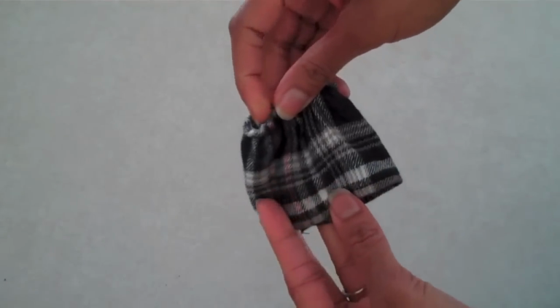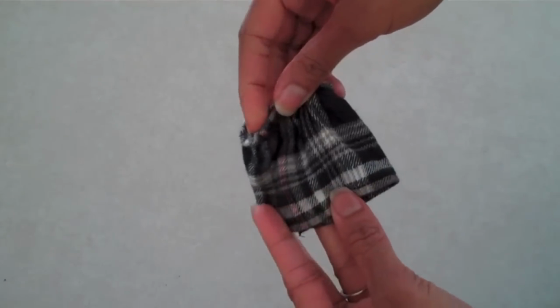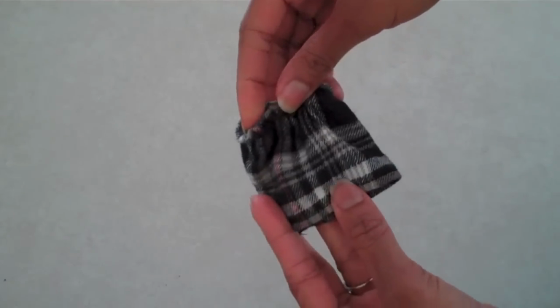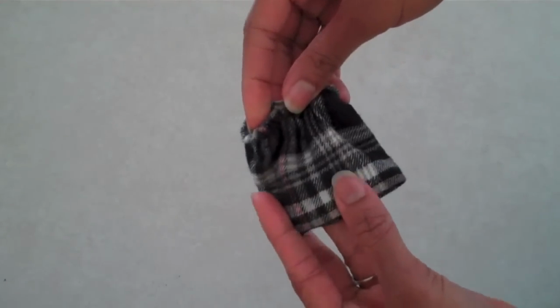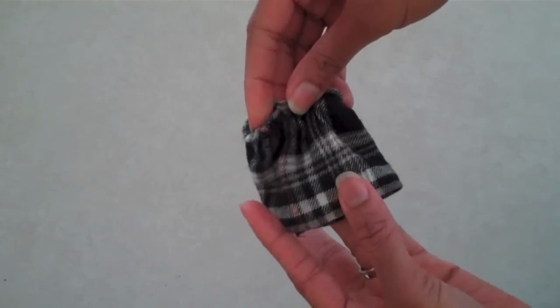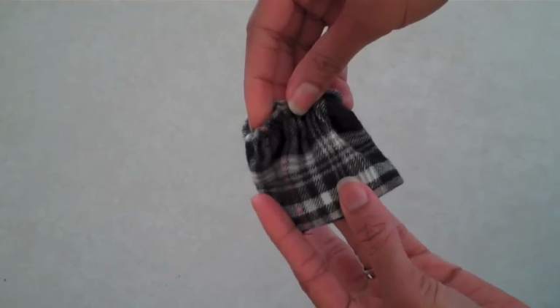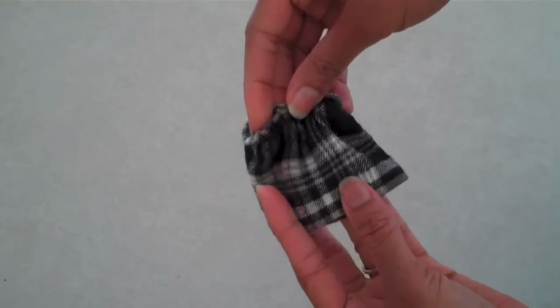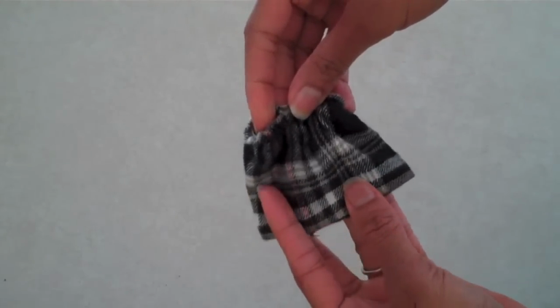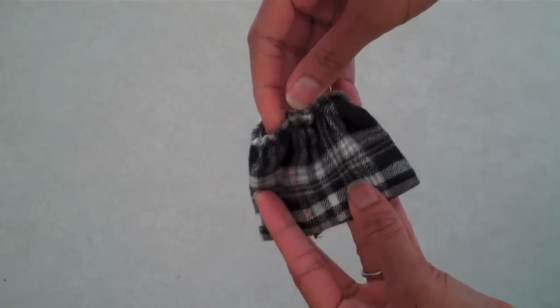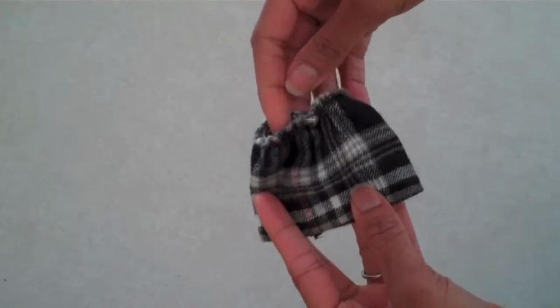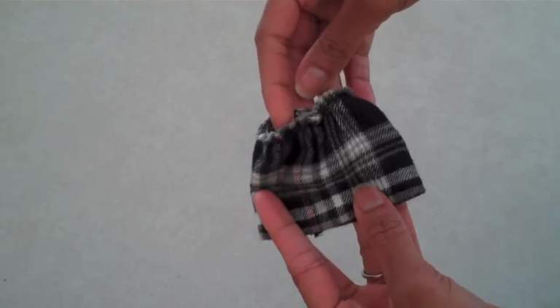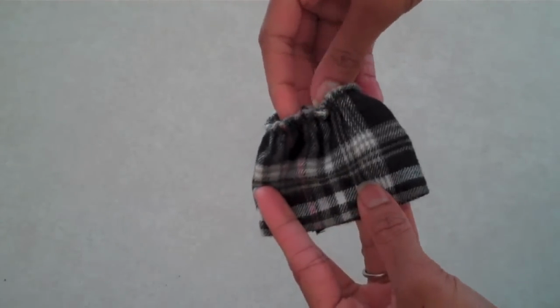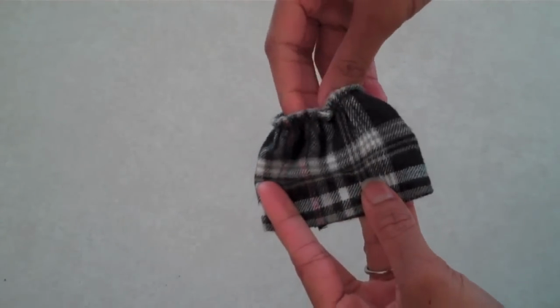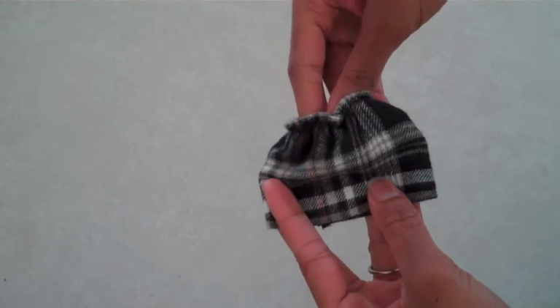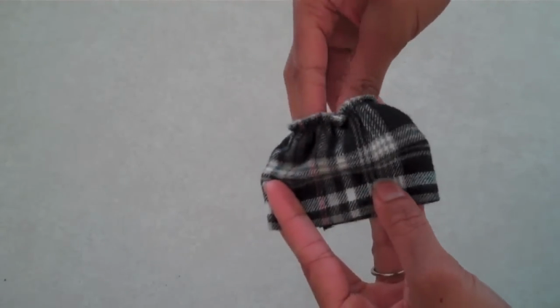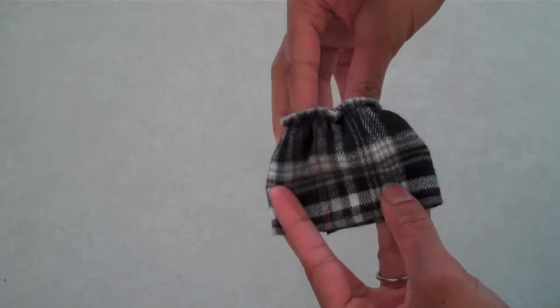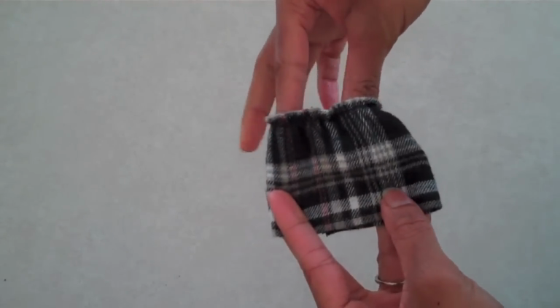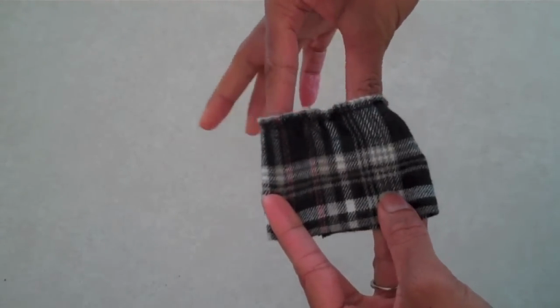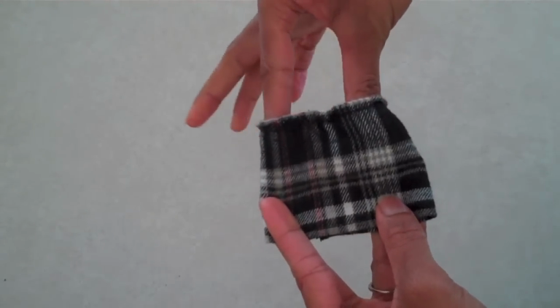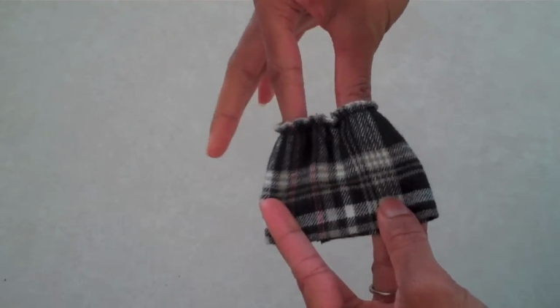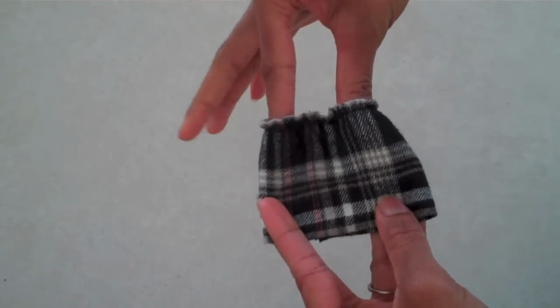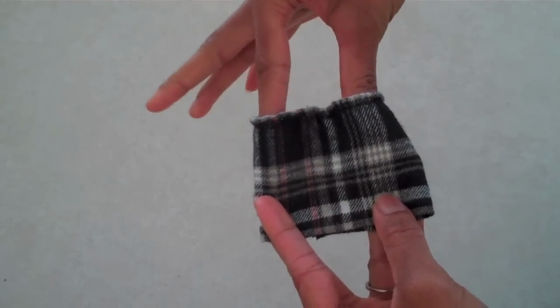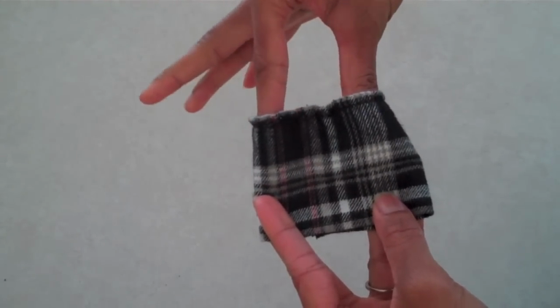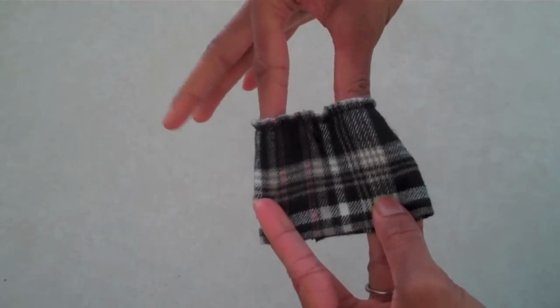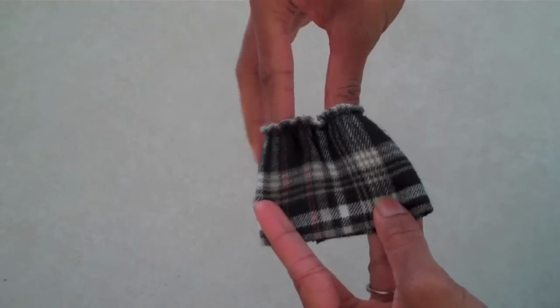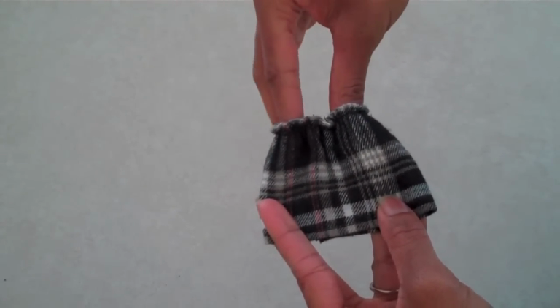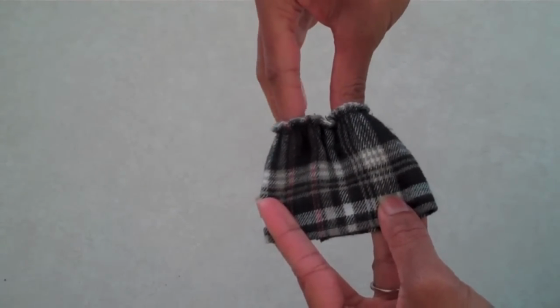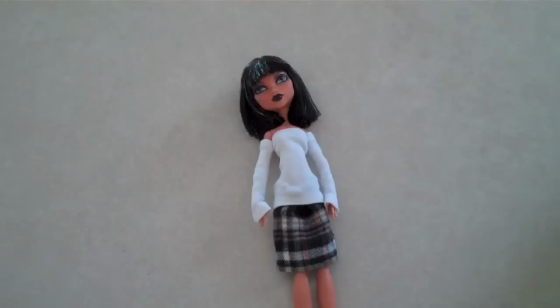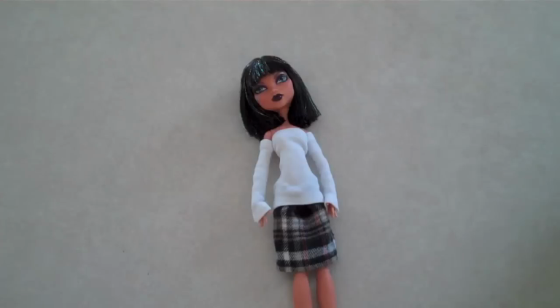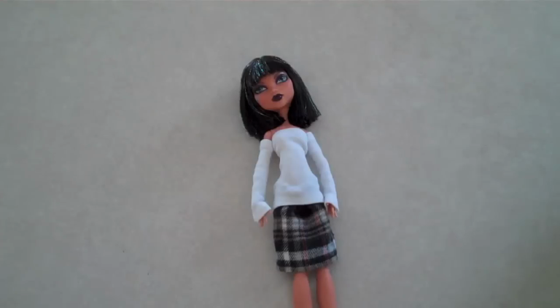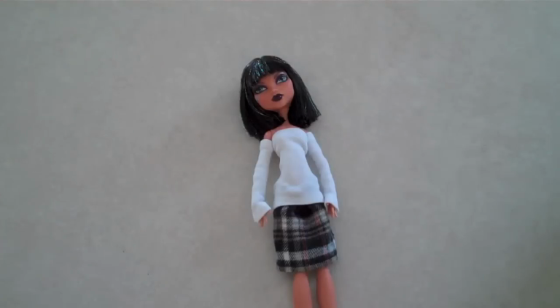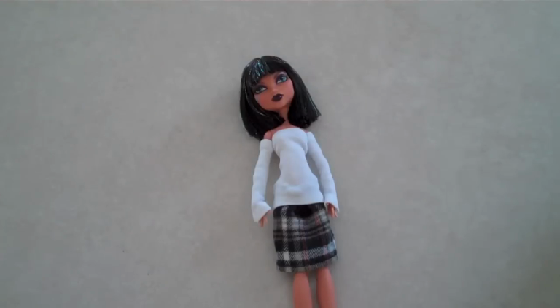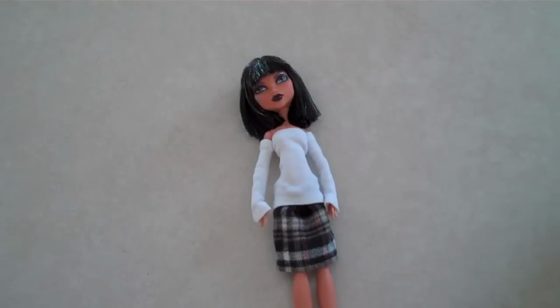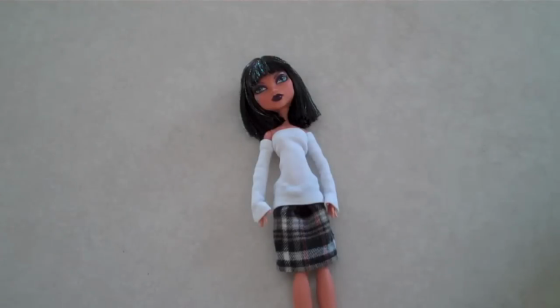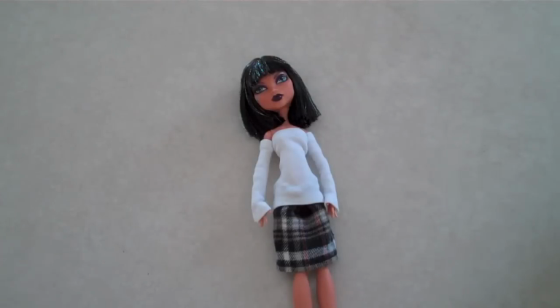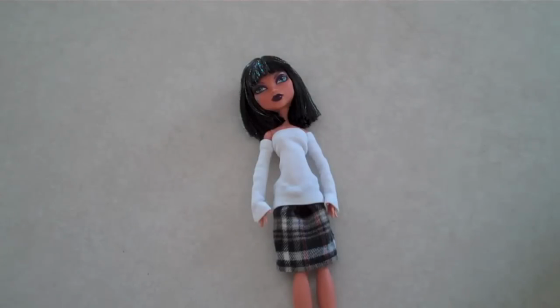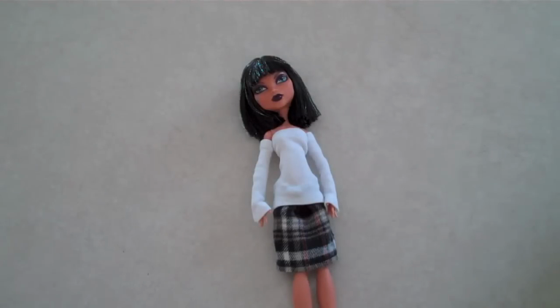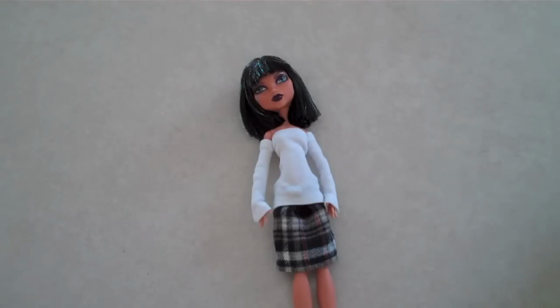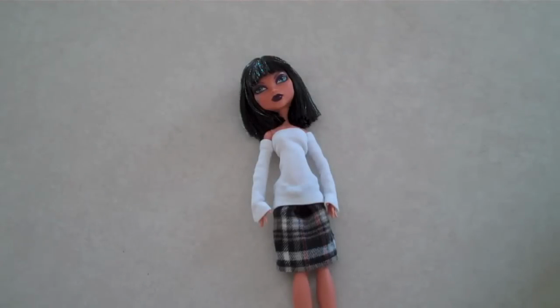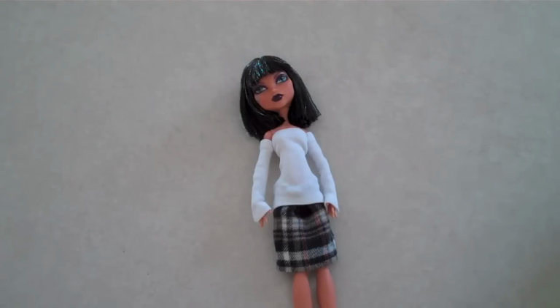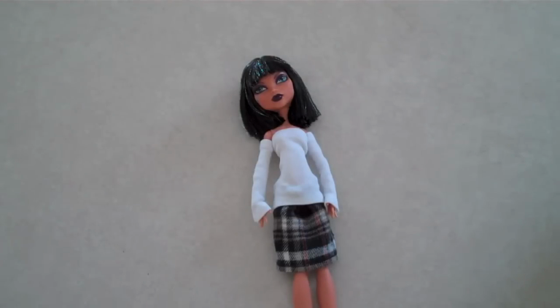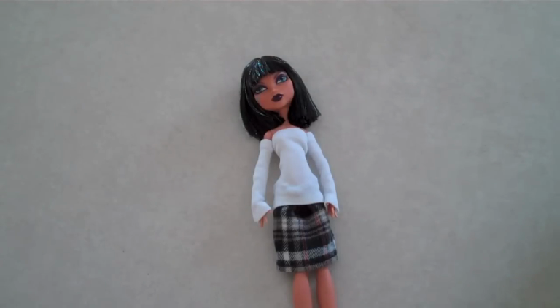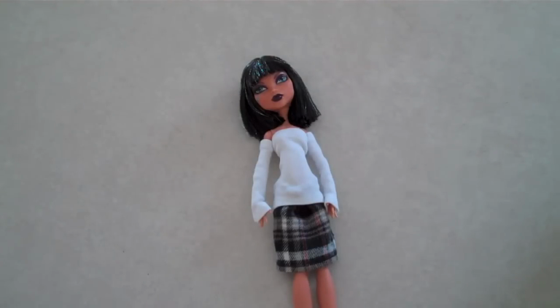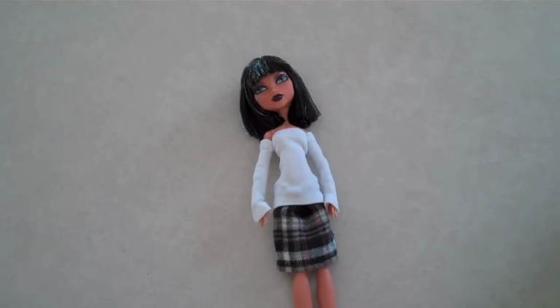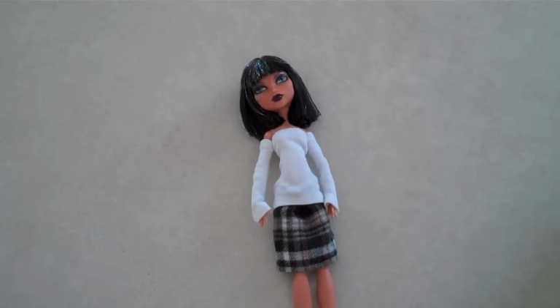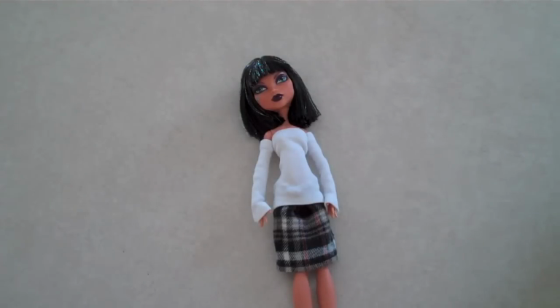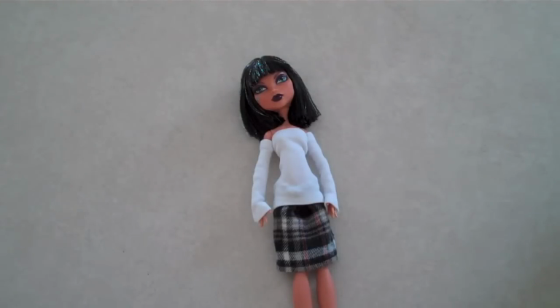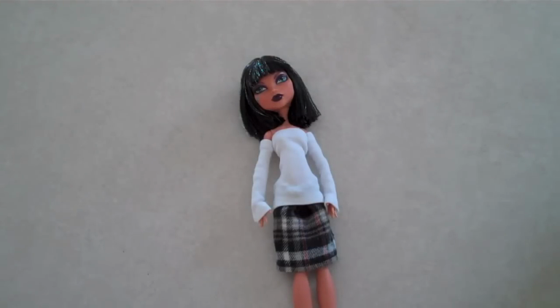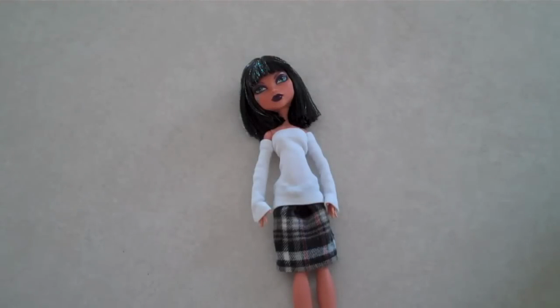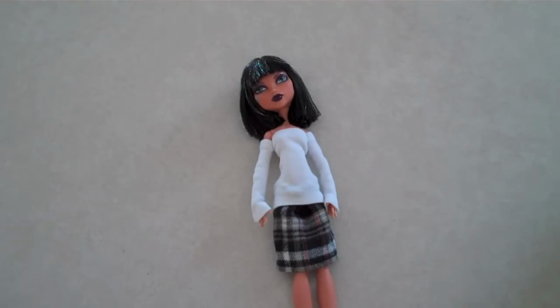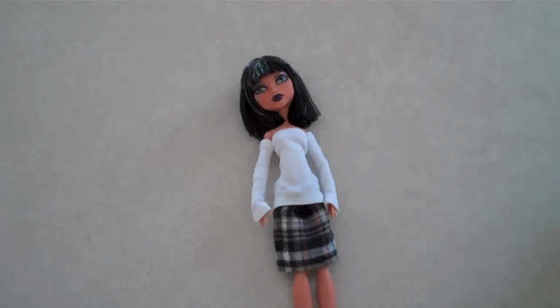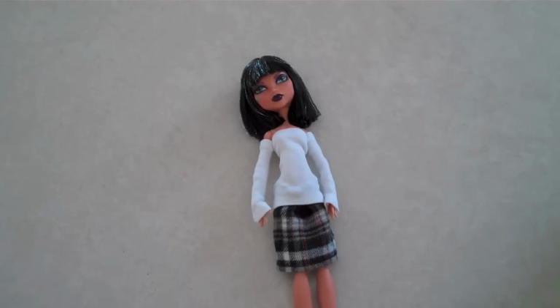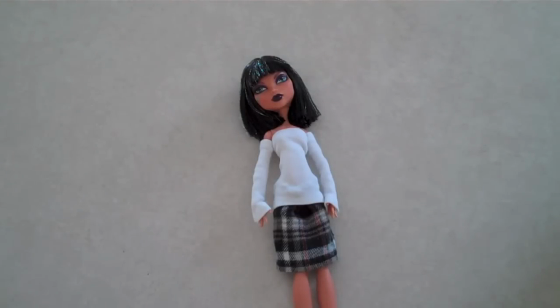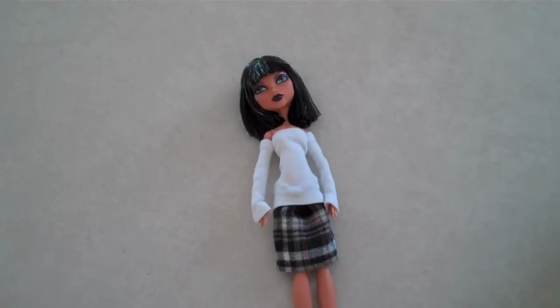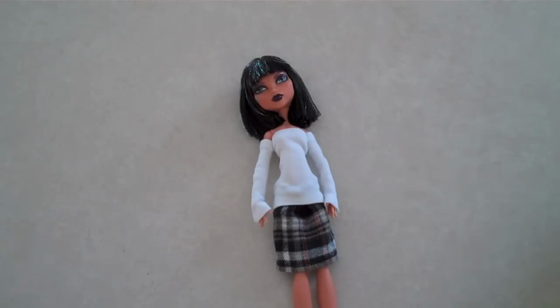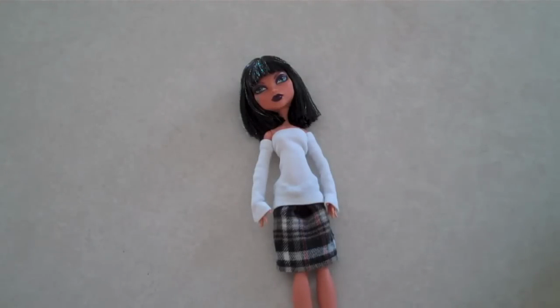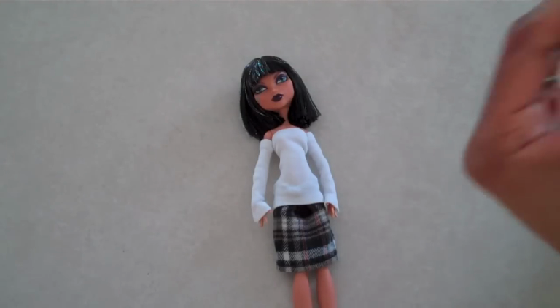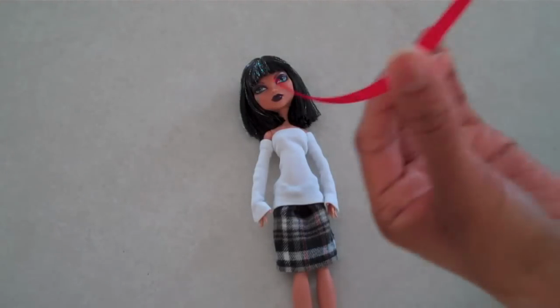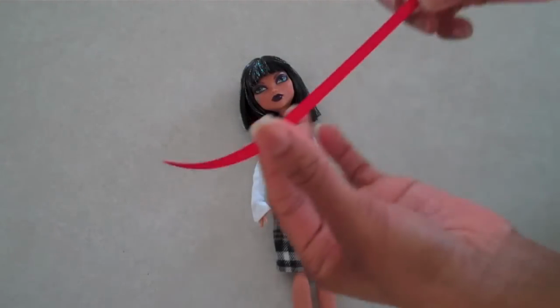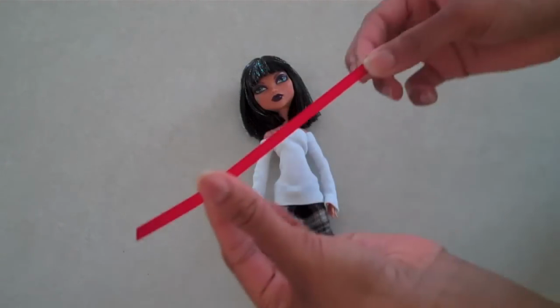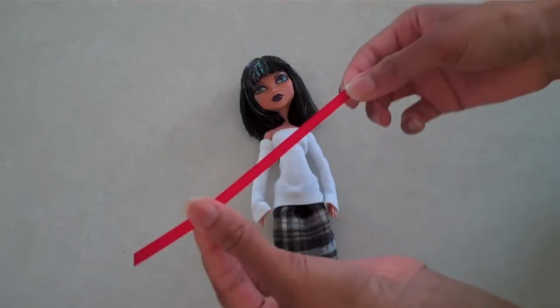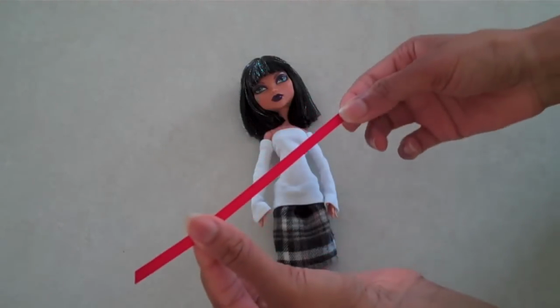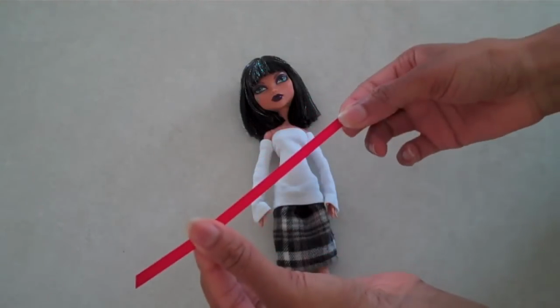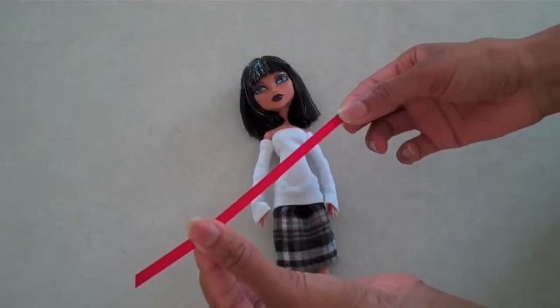Then we made a very simple skirt with an elastic waistband. And to give the appearance of a thin necktie, we used a piece of ribbon.